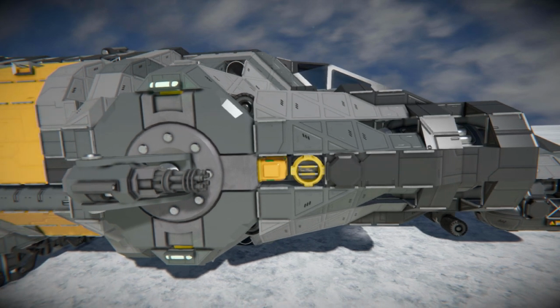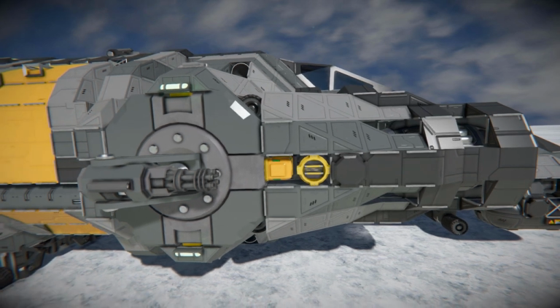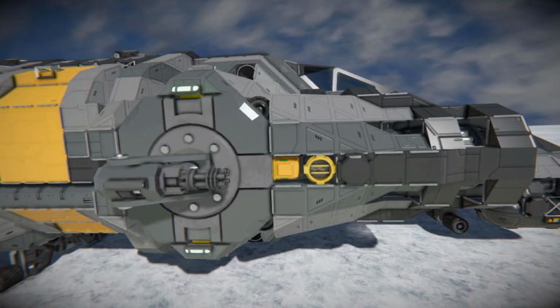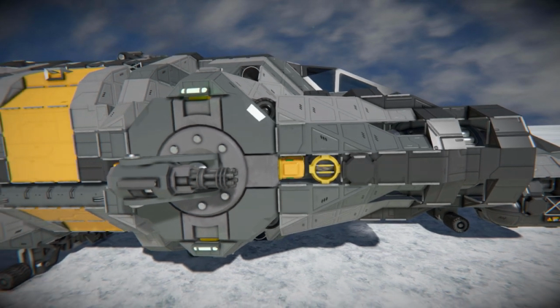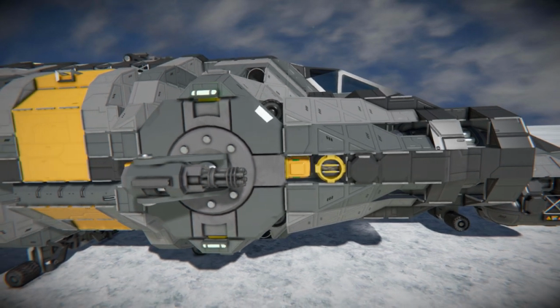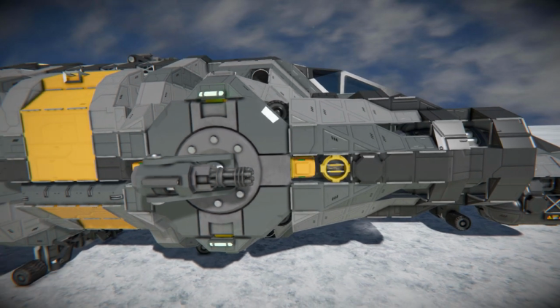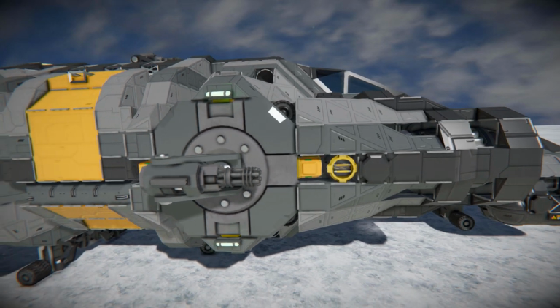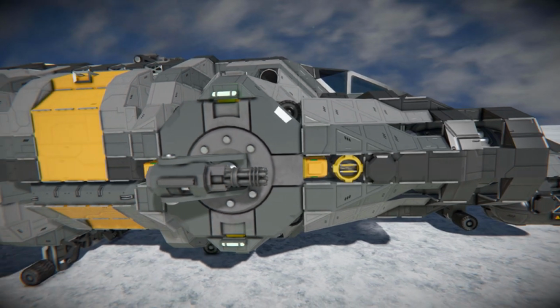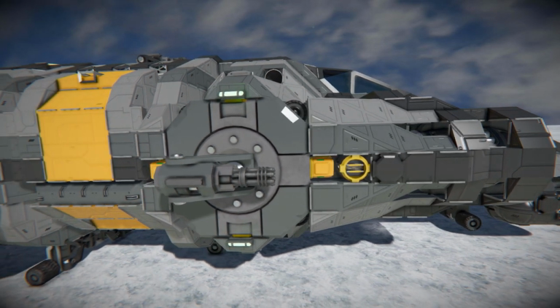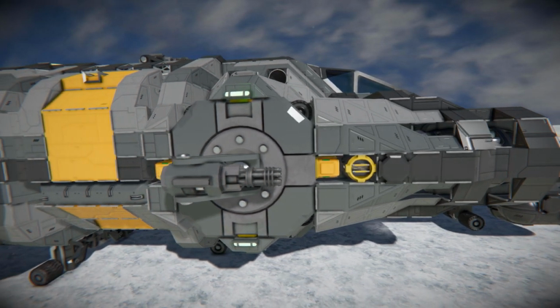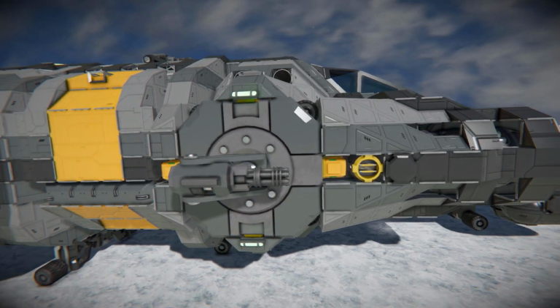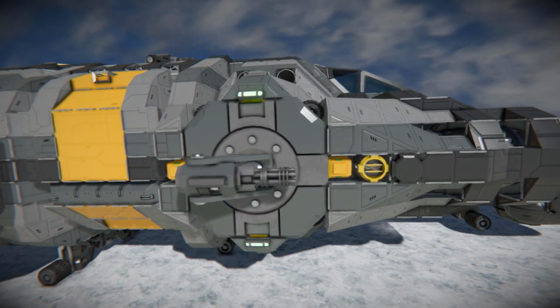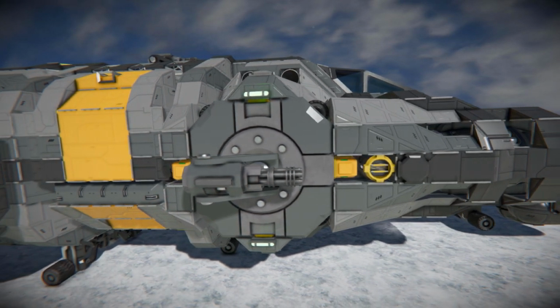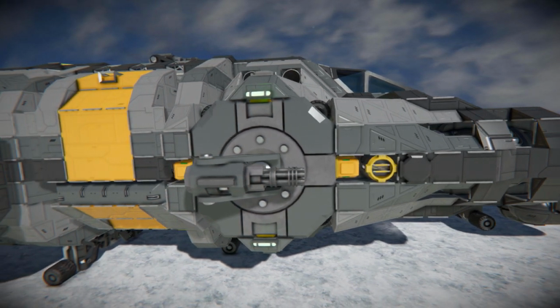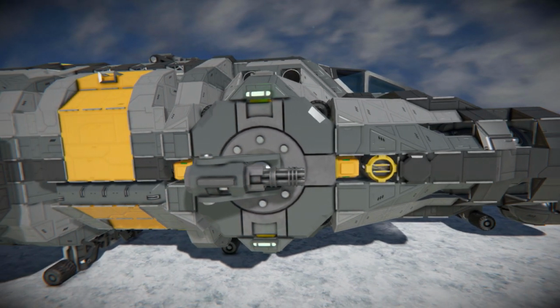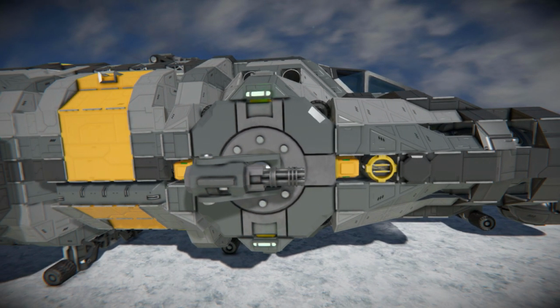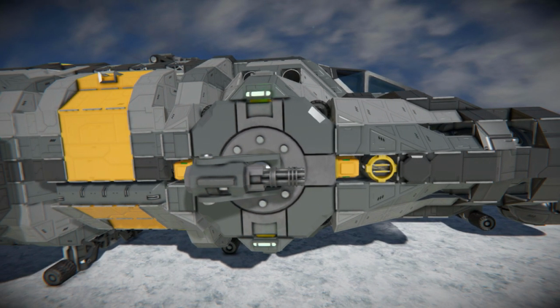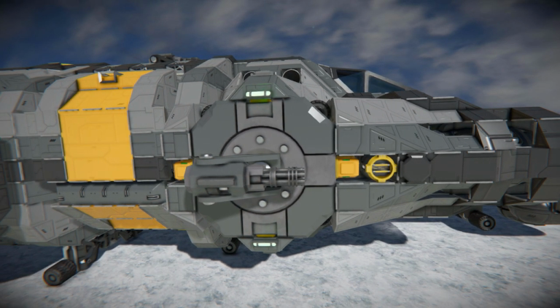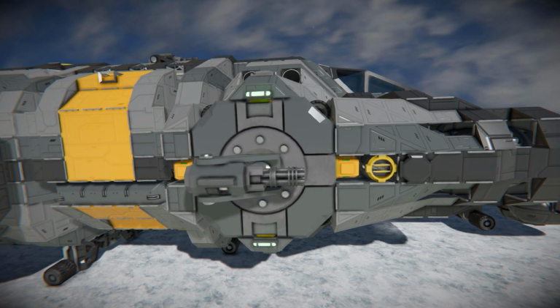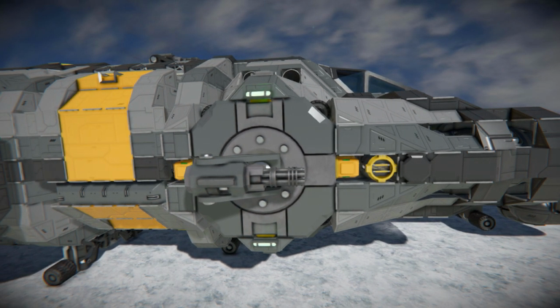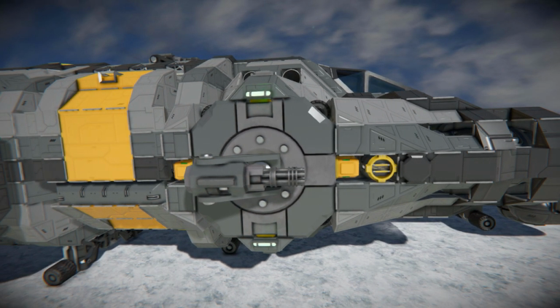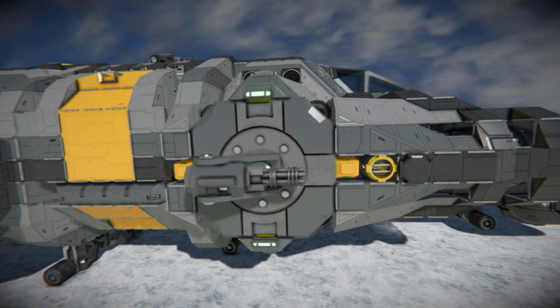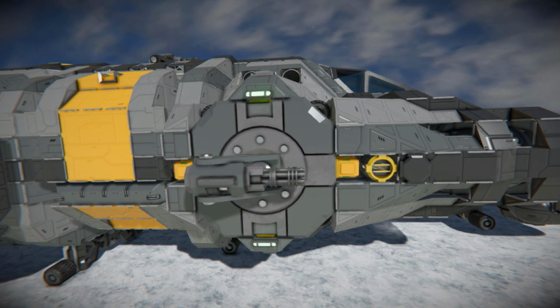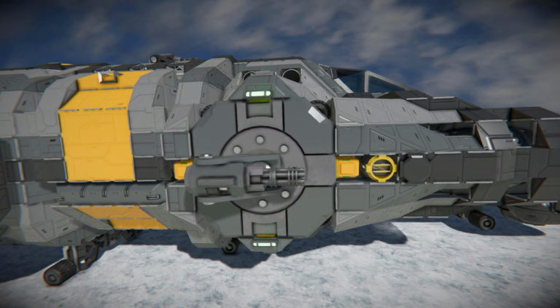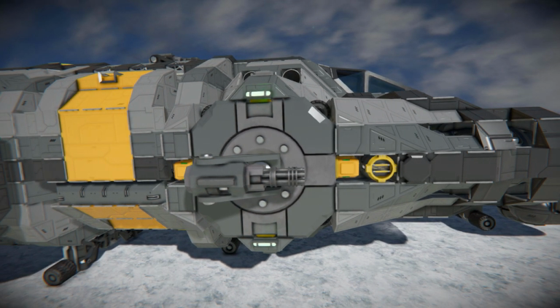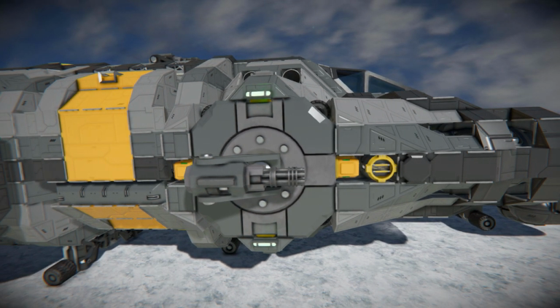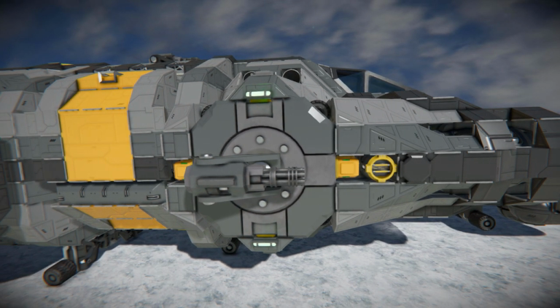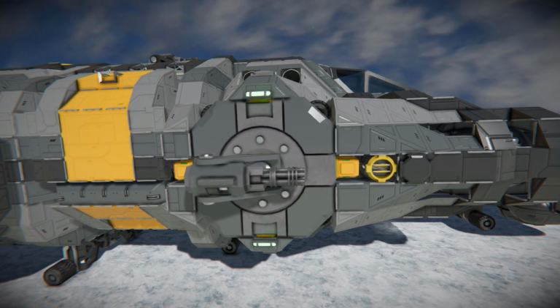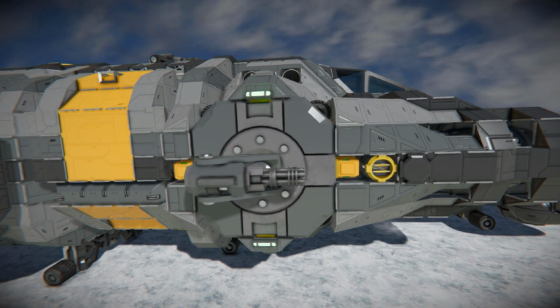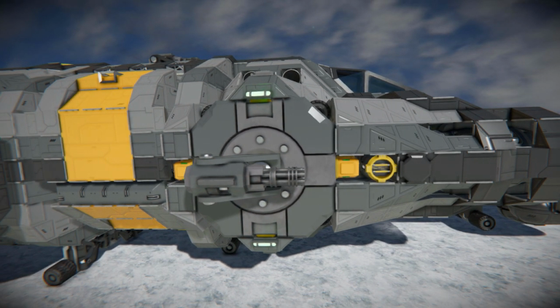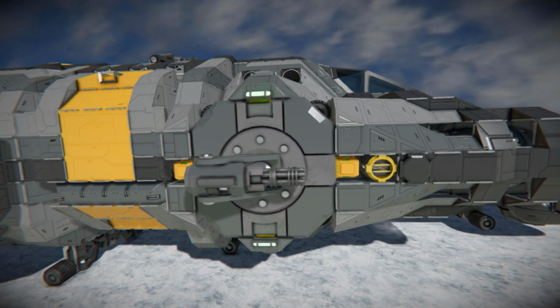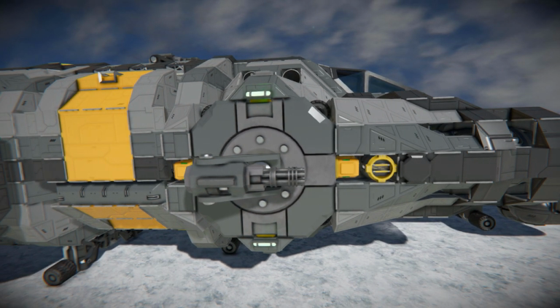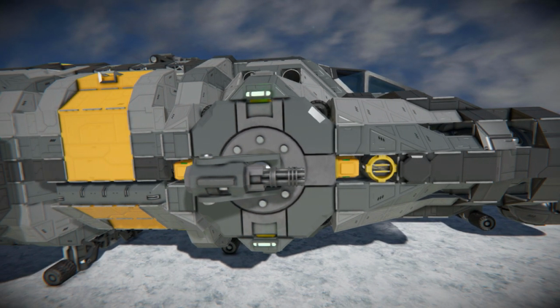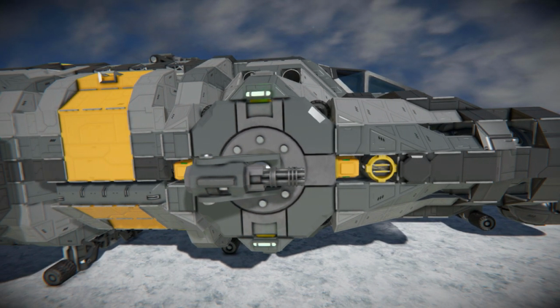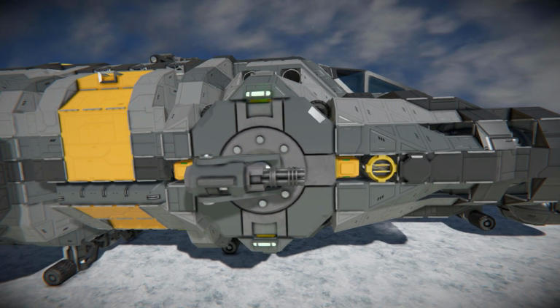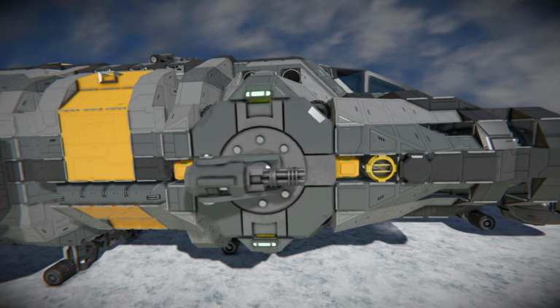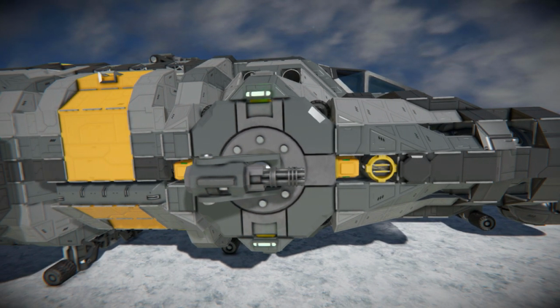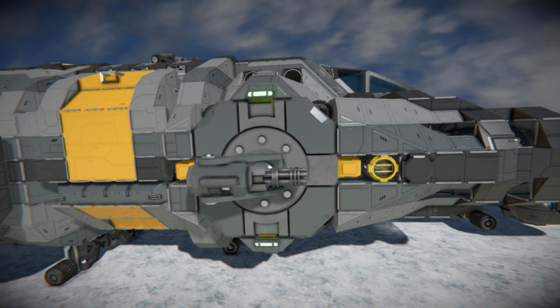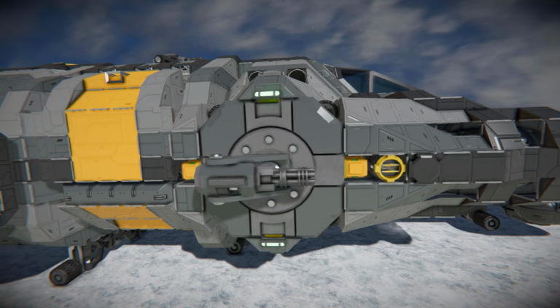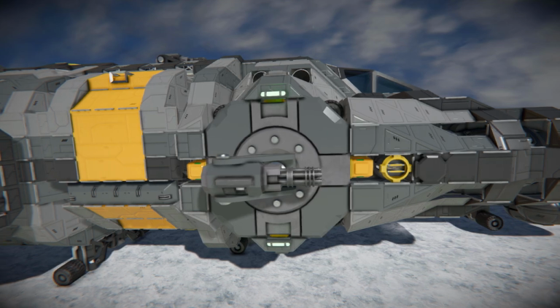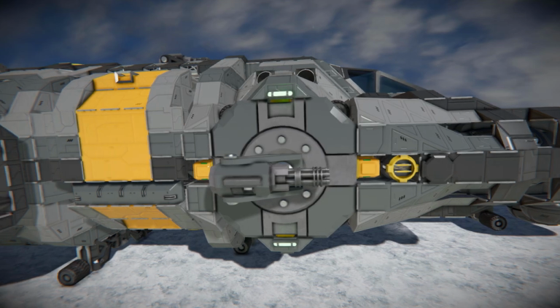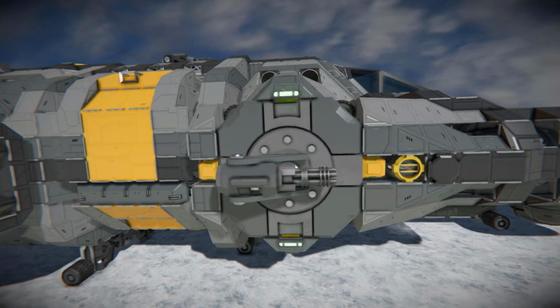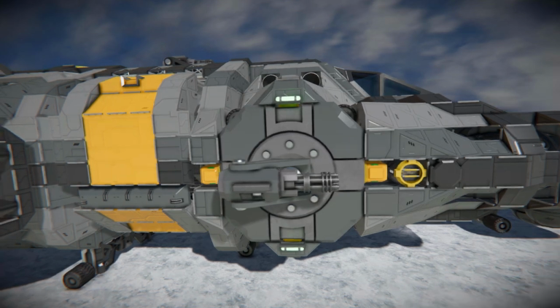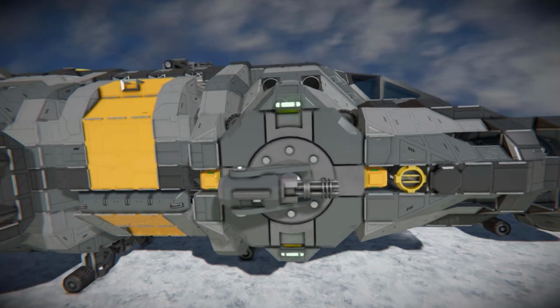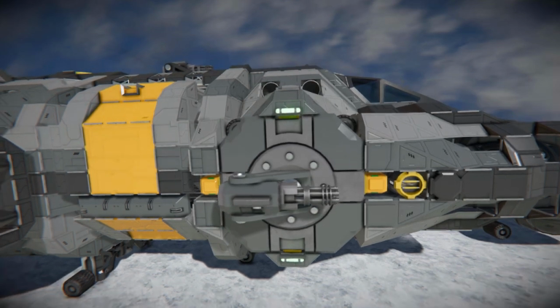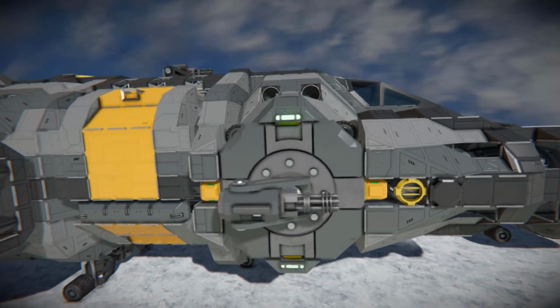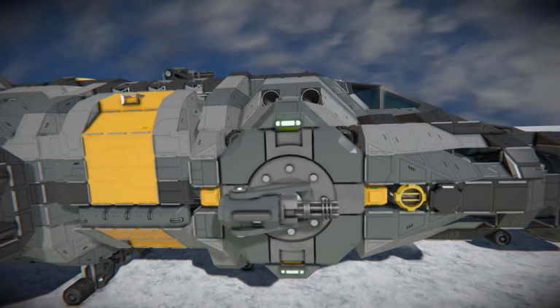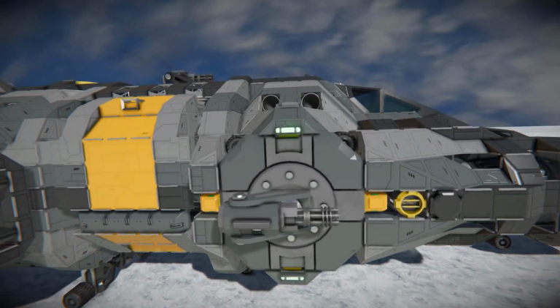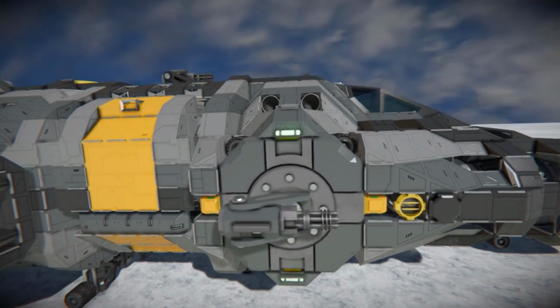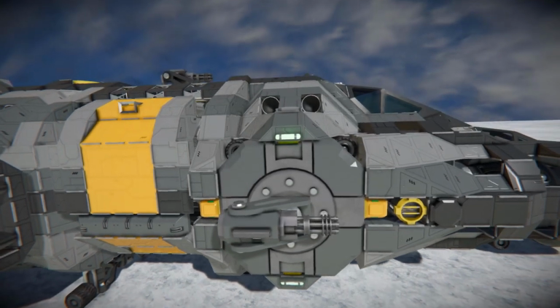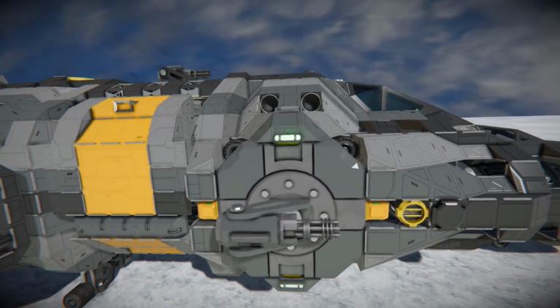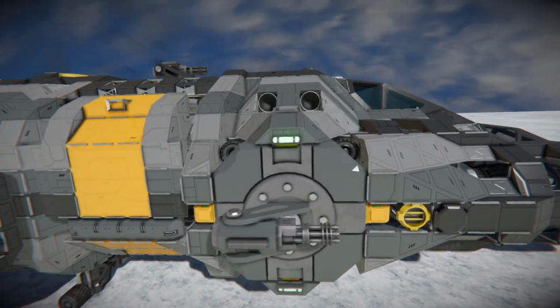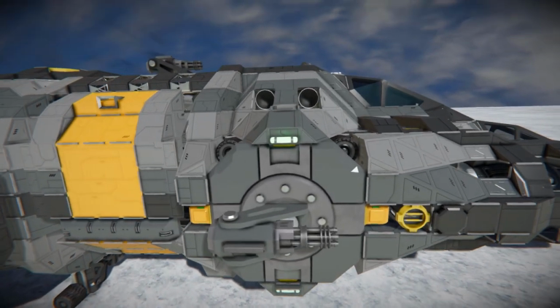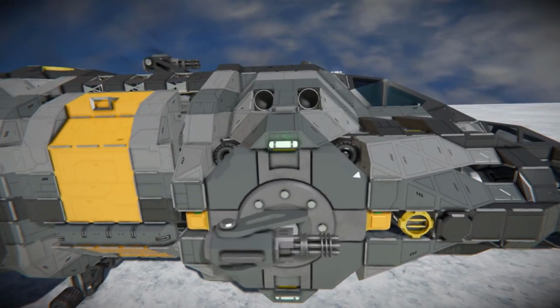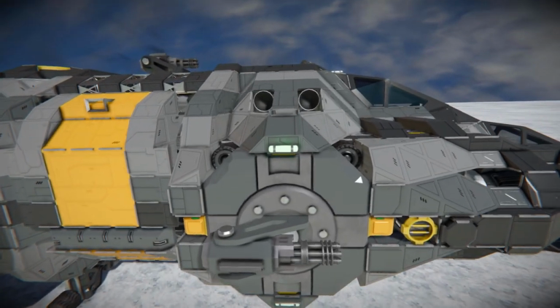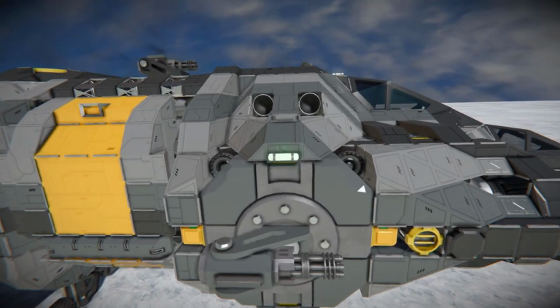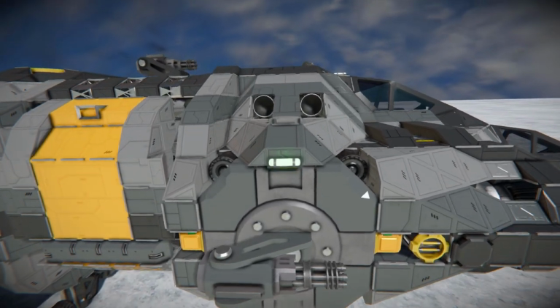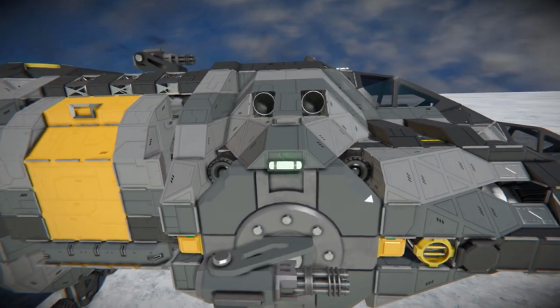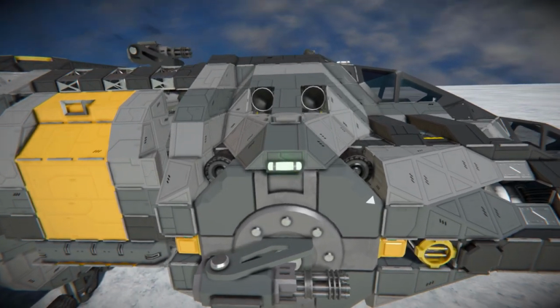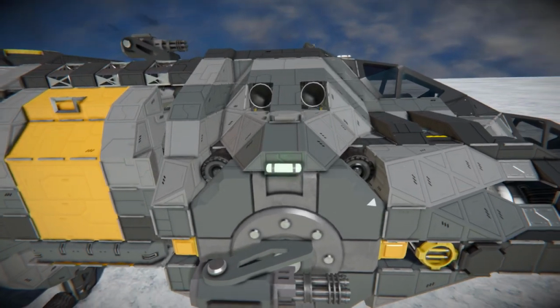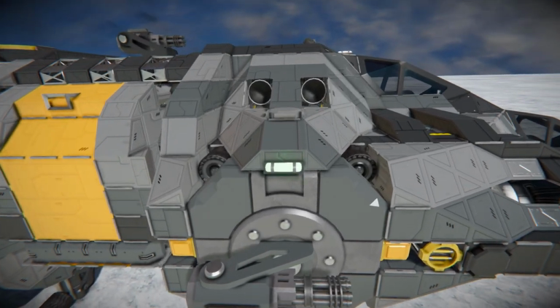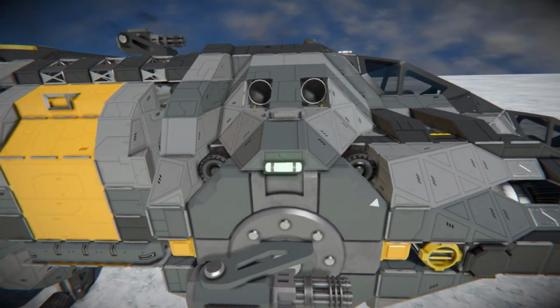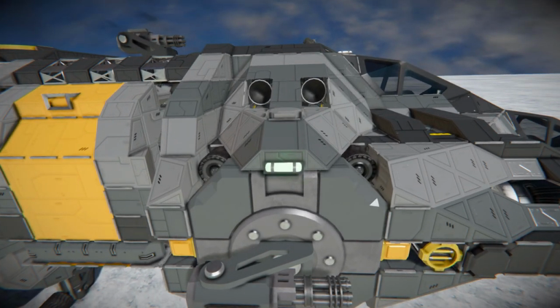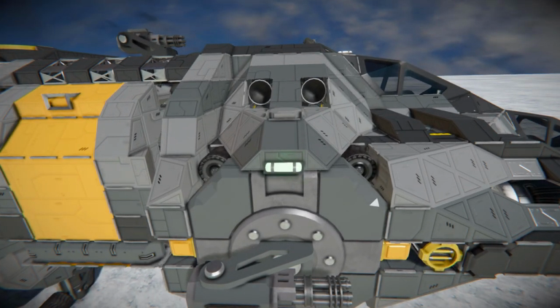Continuing along, we've got another gatling gun with some green lights on the side, as well as some more sneaky wheels used as additional decoration.